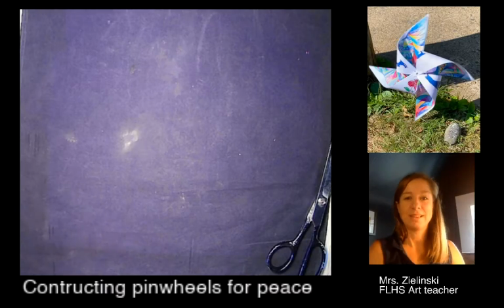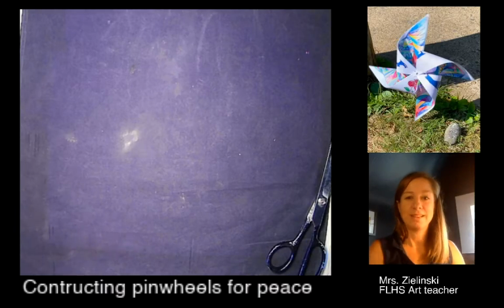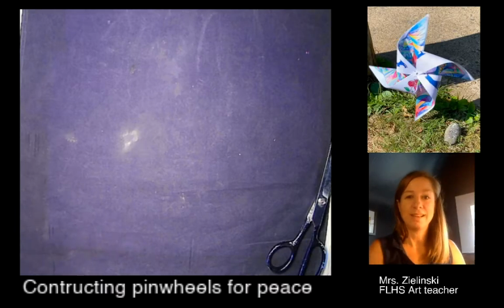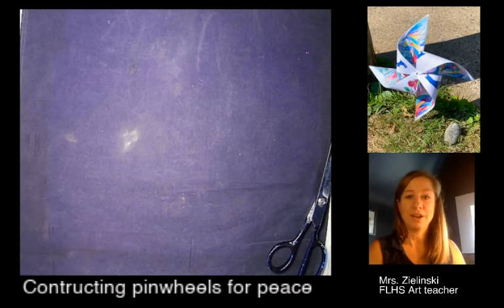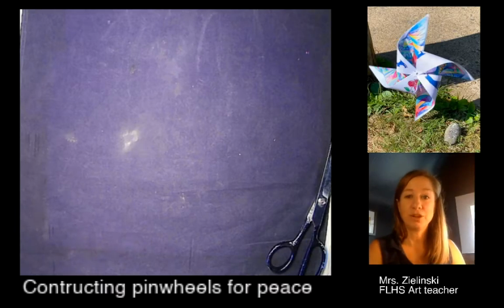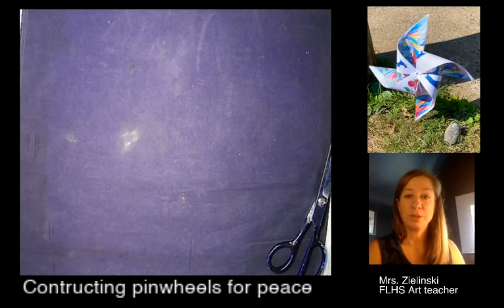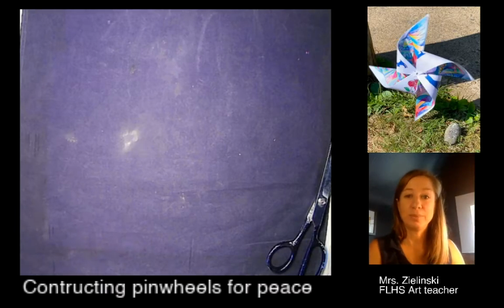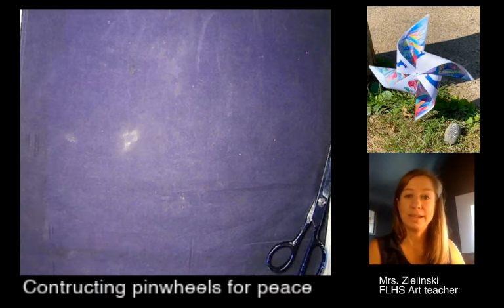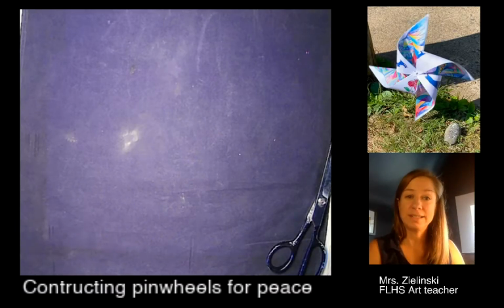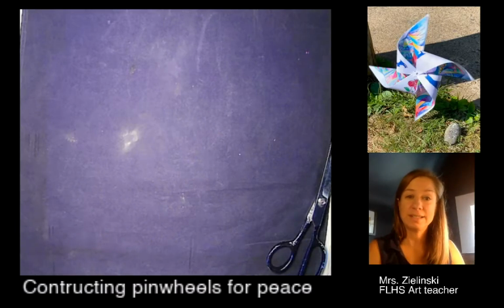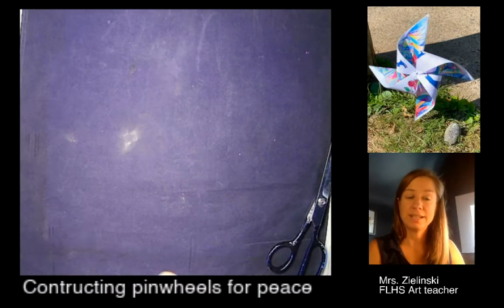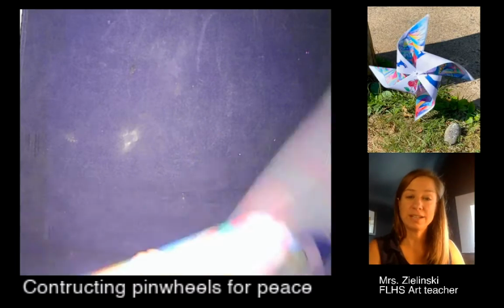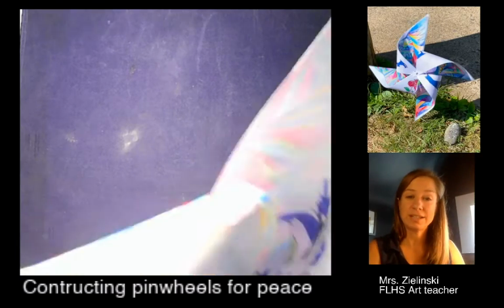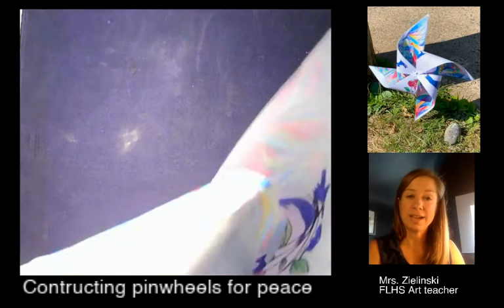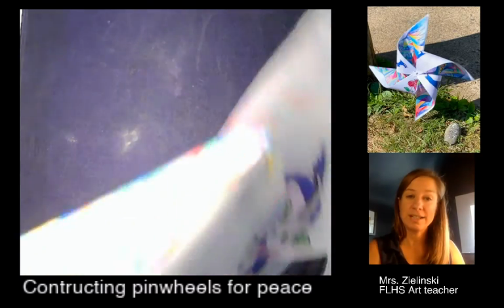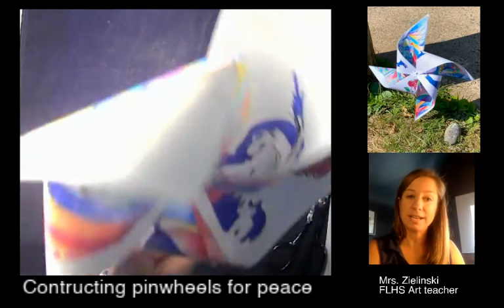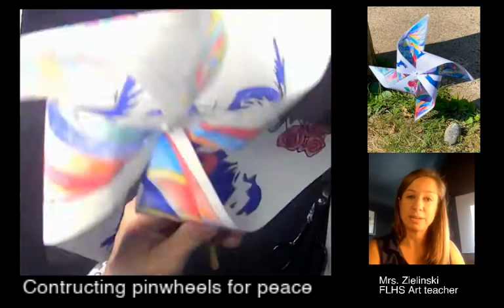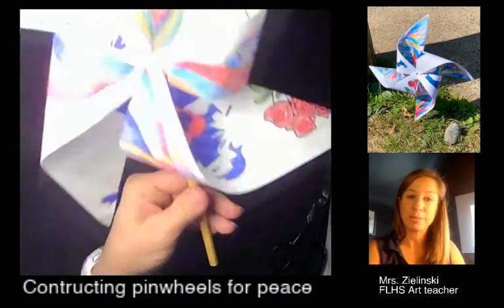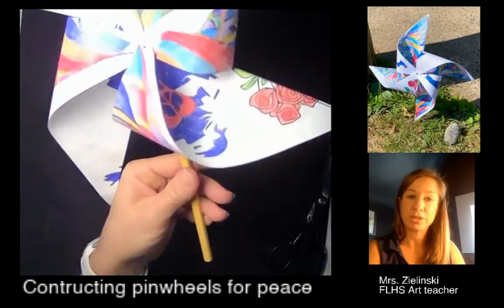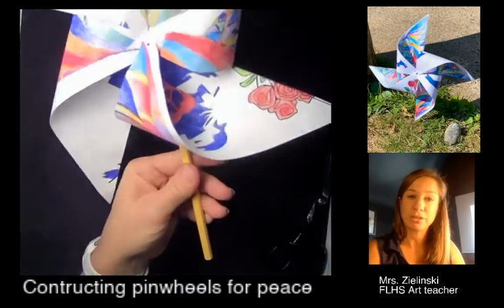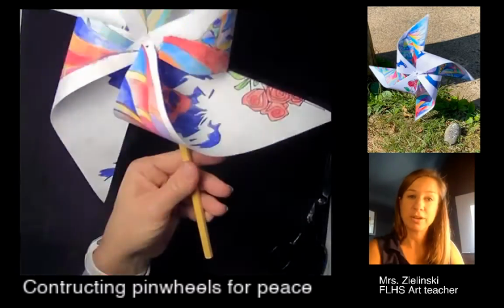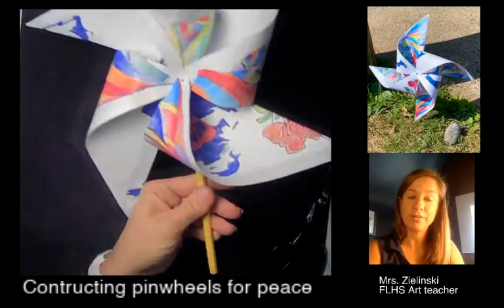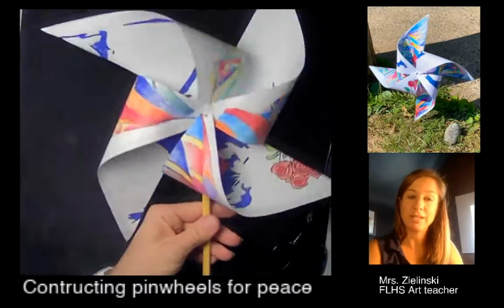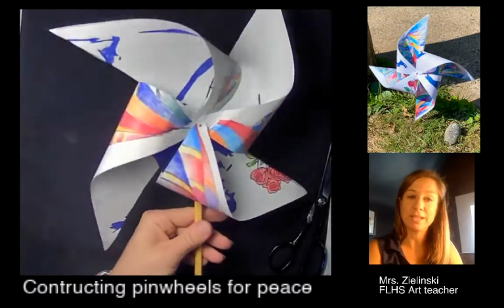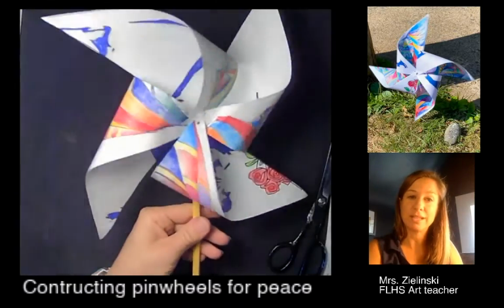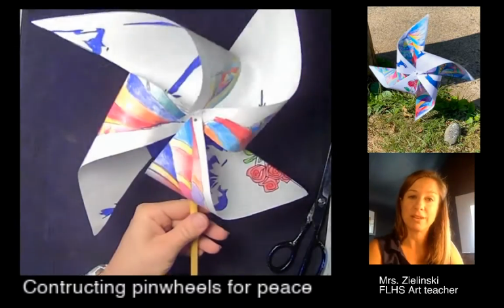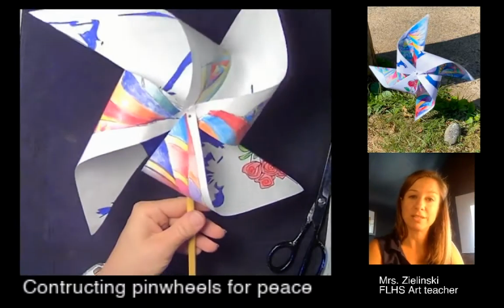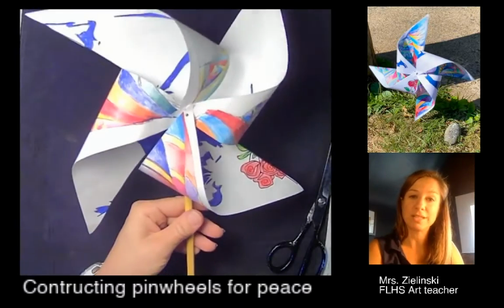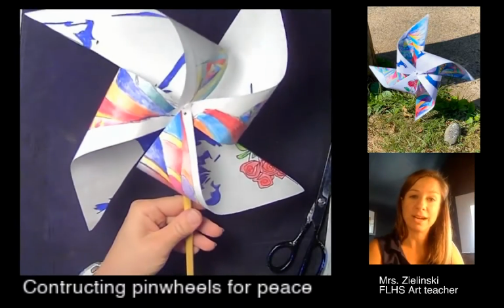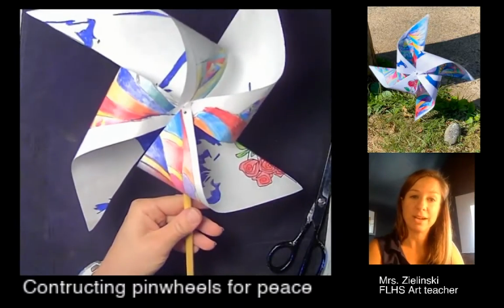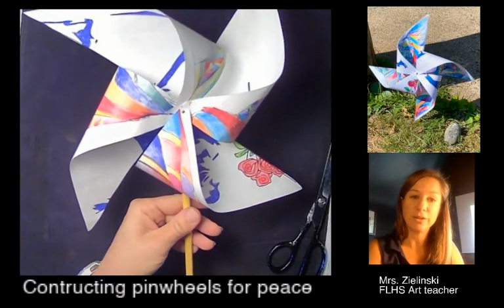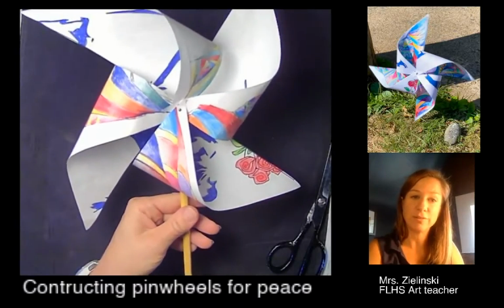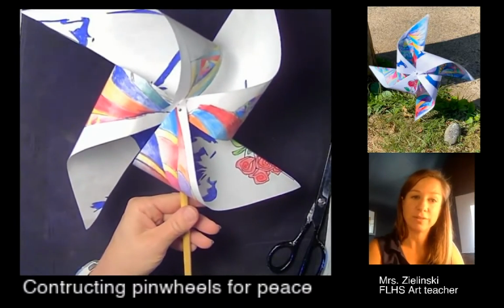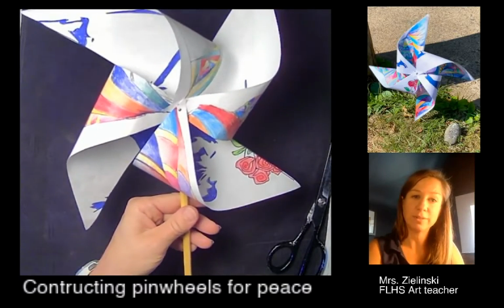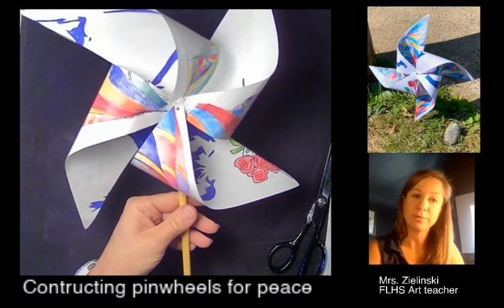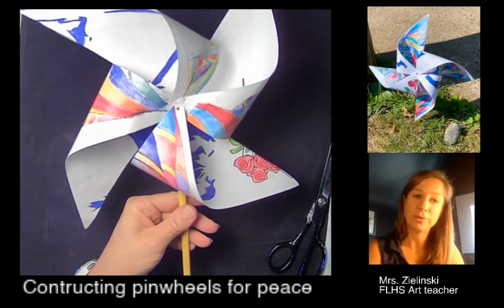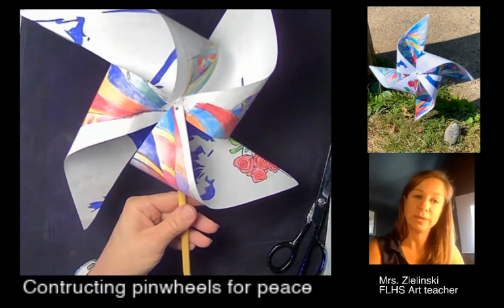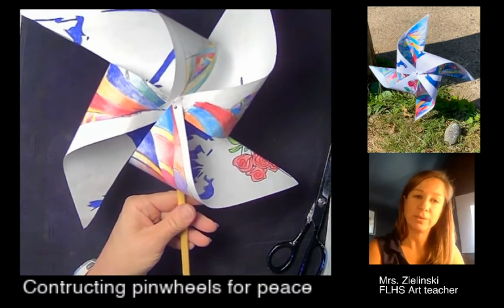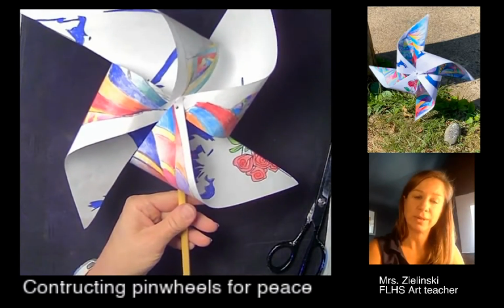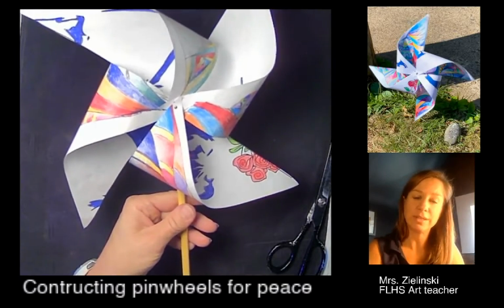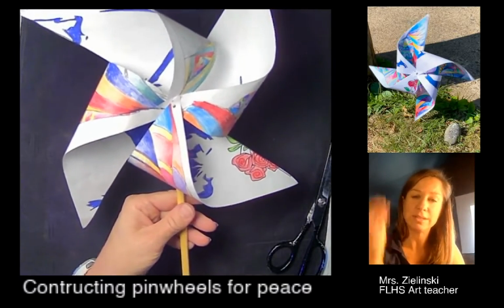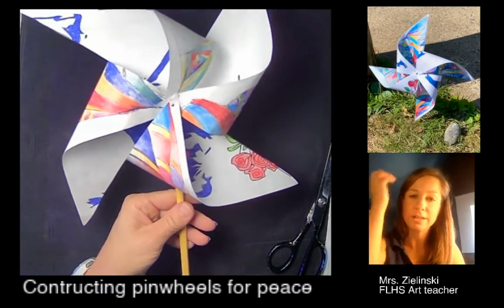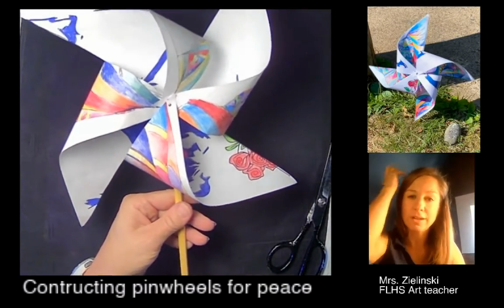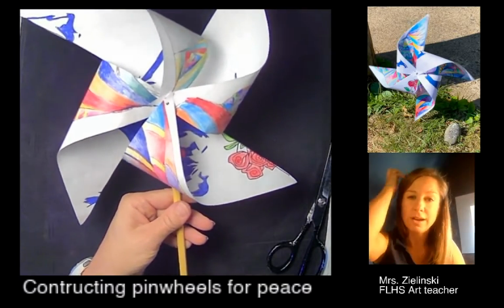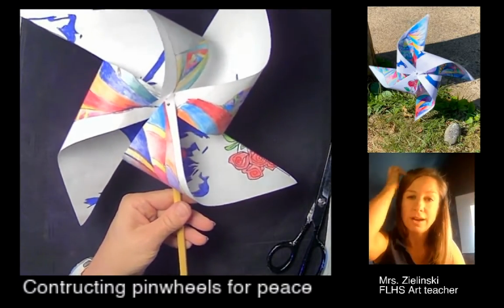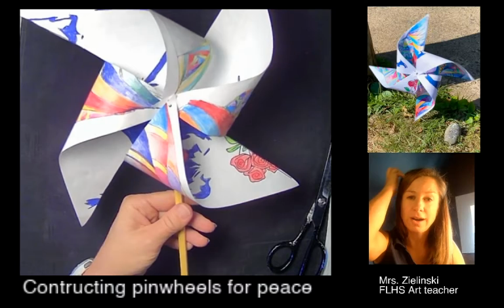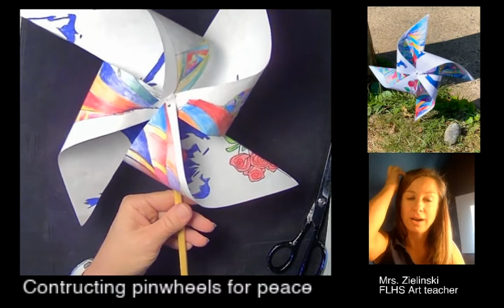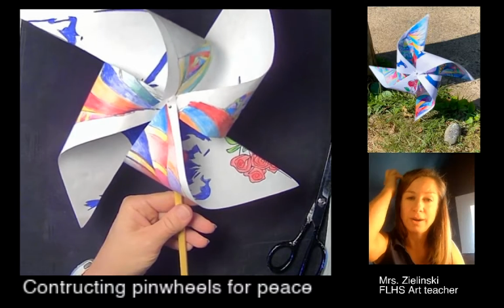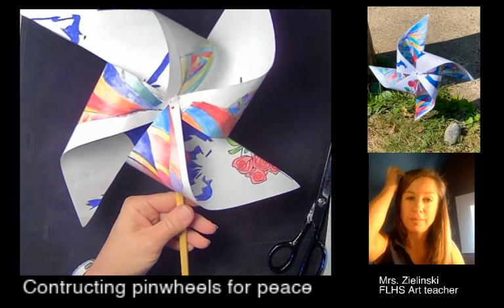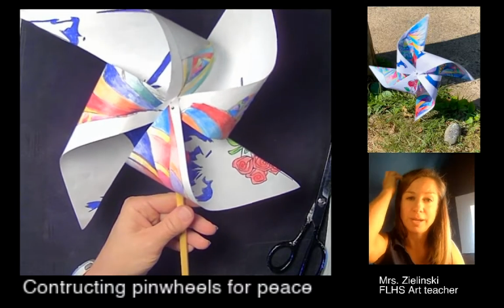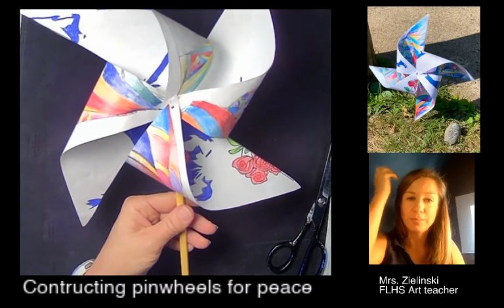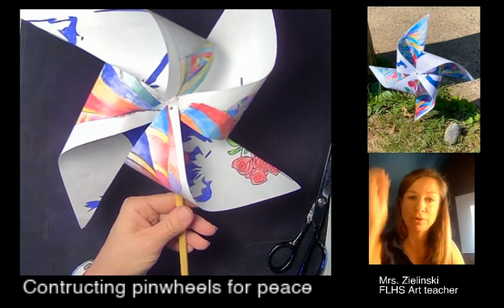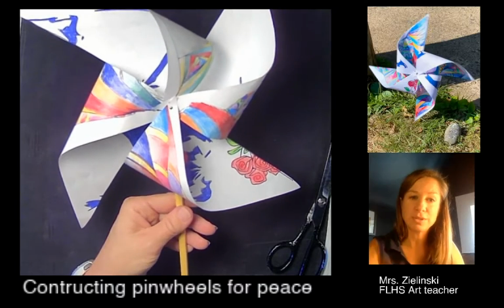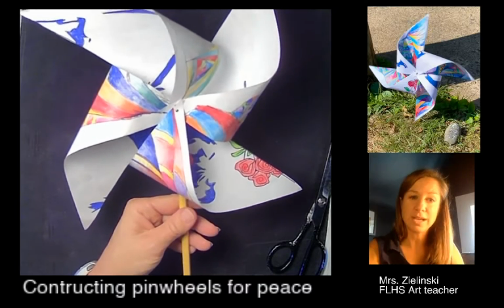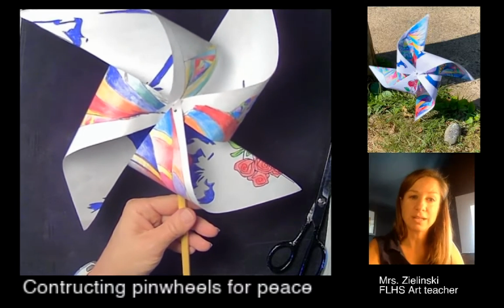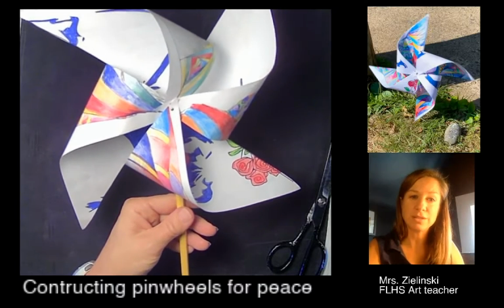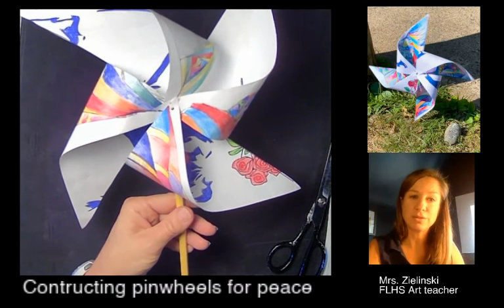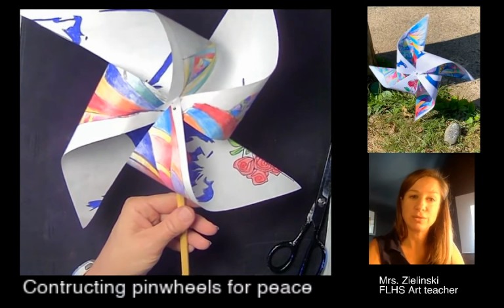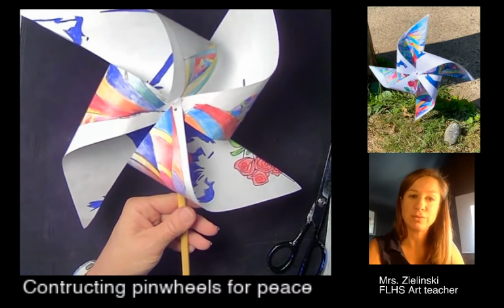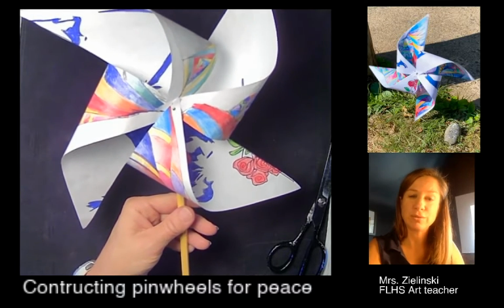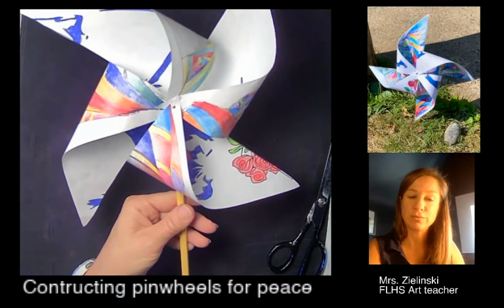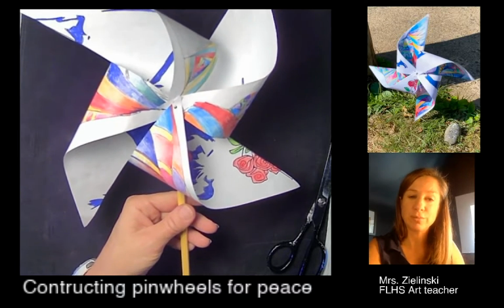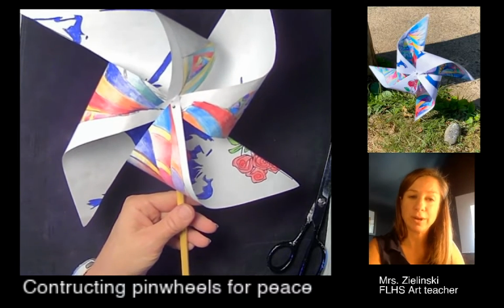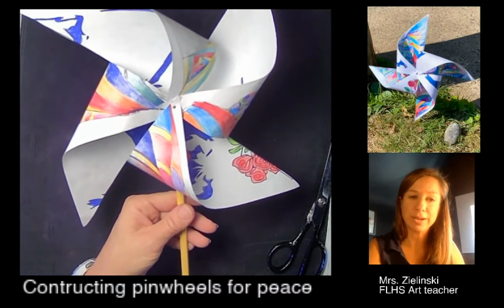Now you're going to plant this outside. Take a picture of it outside, hopefully blowing in the wind, and post that to your rubric.